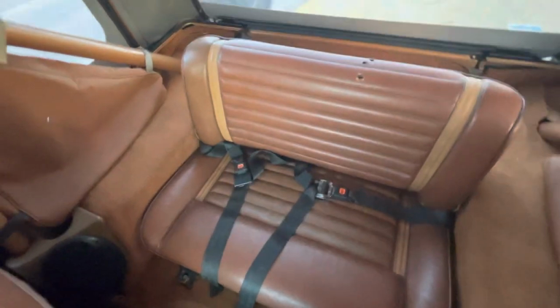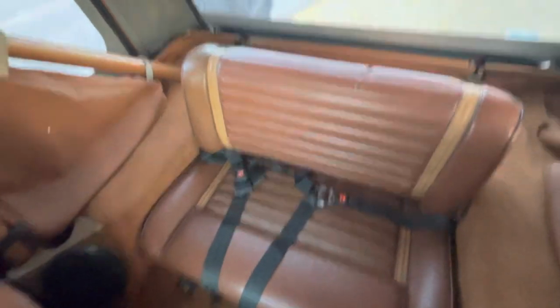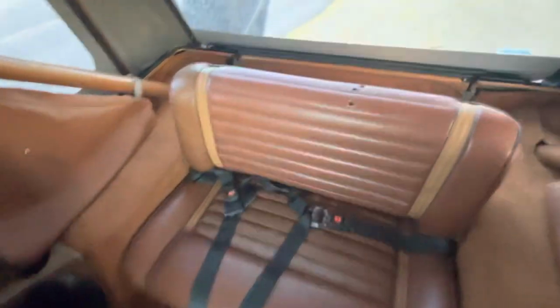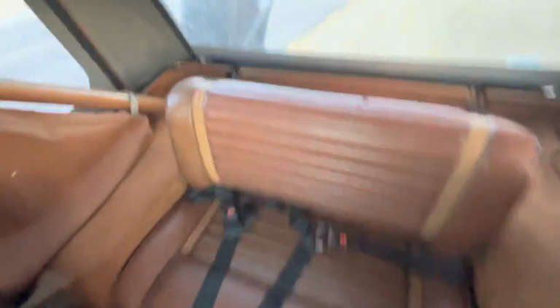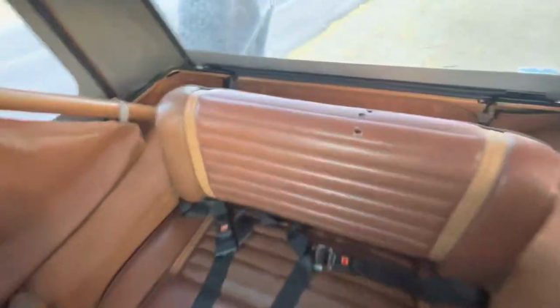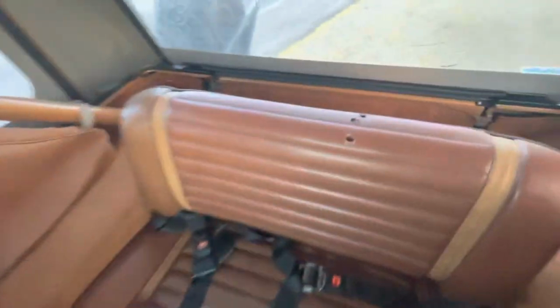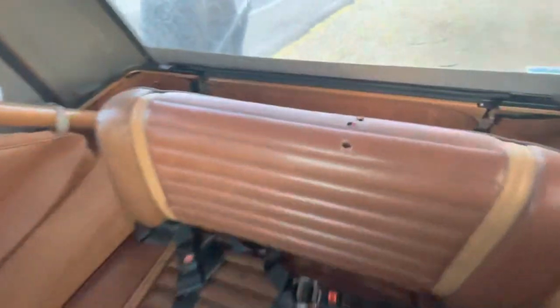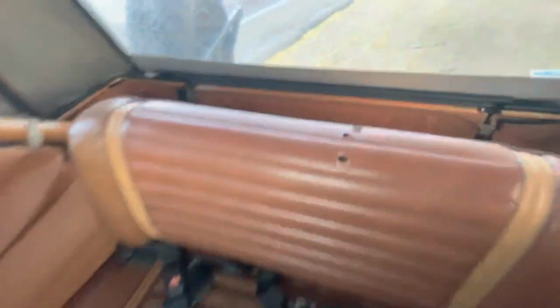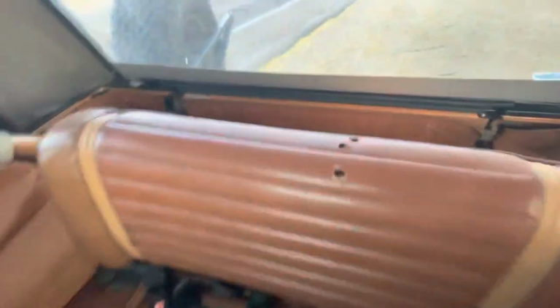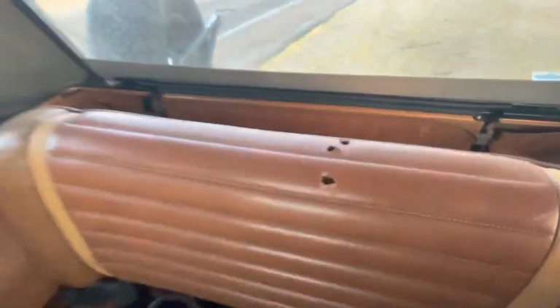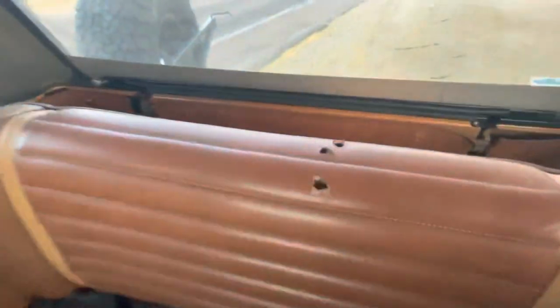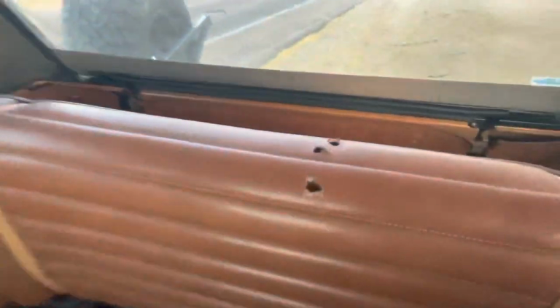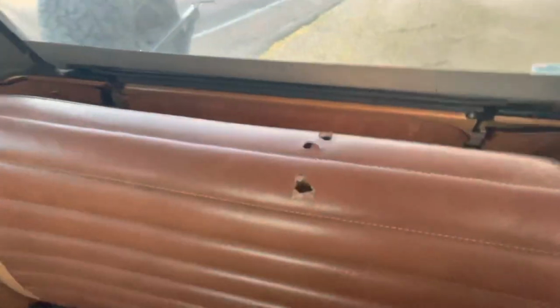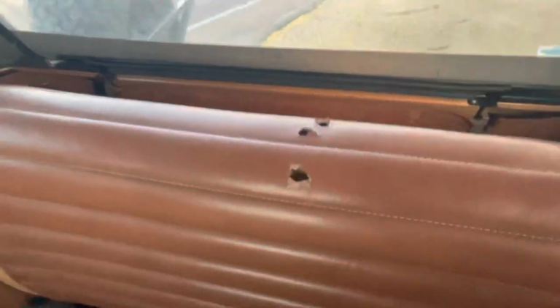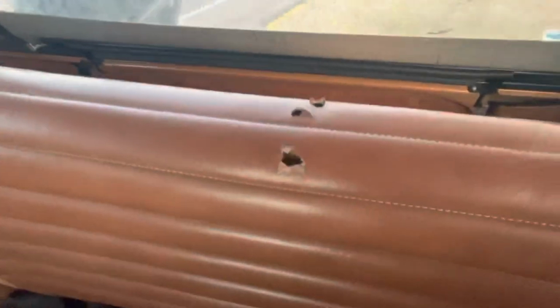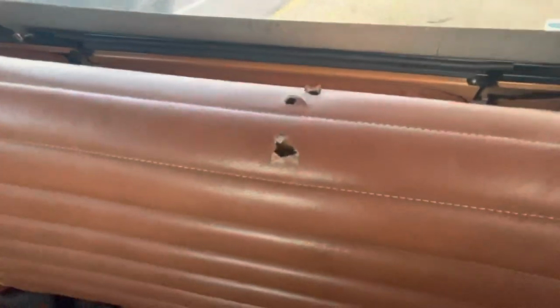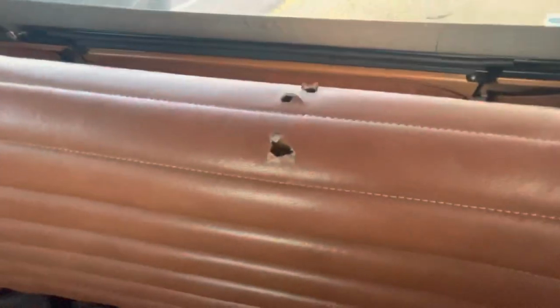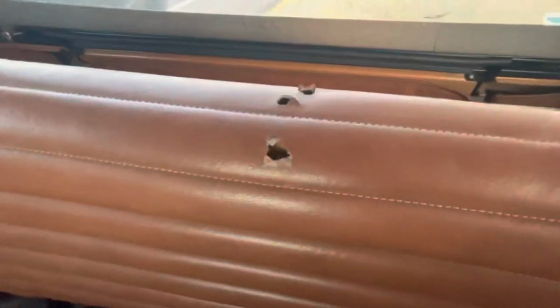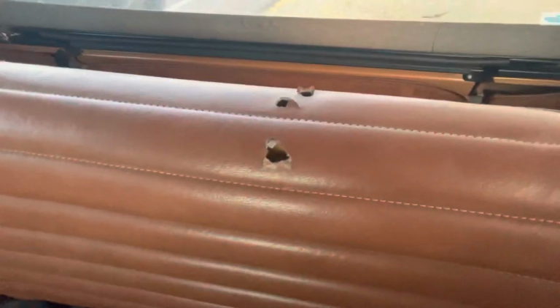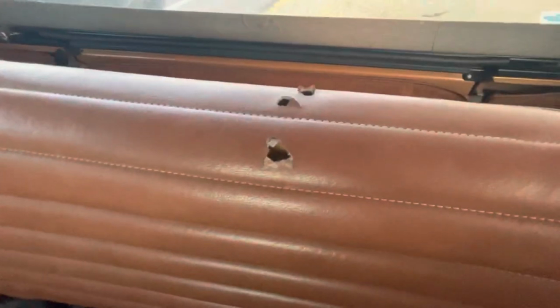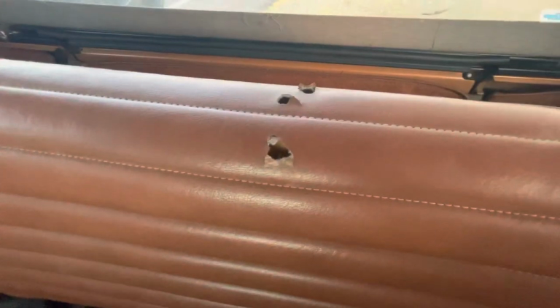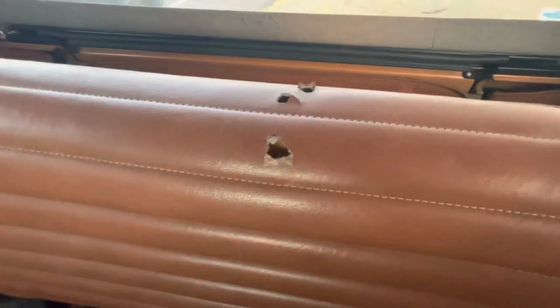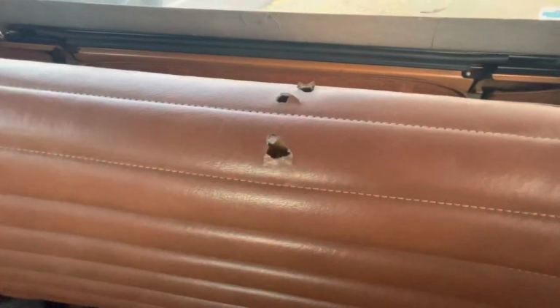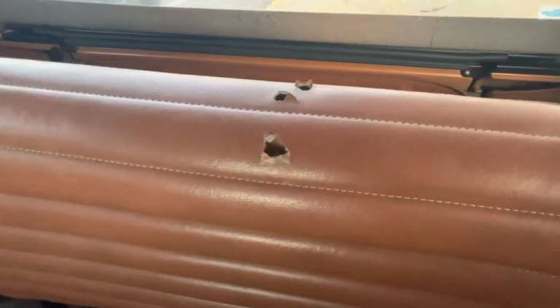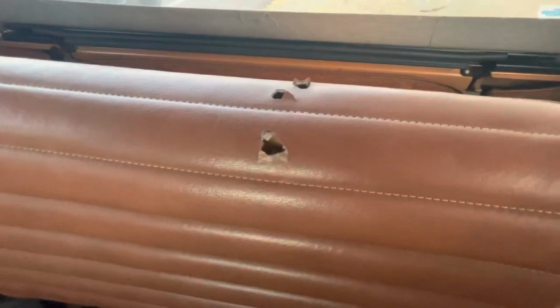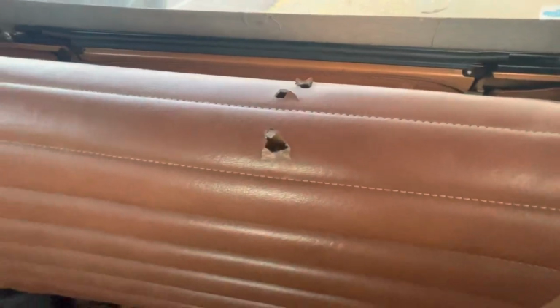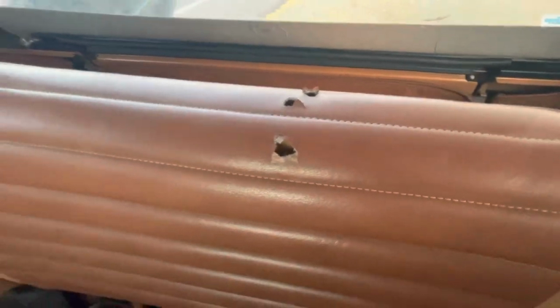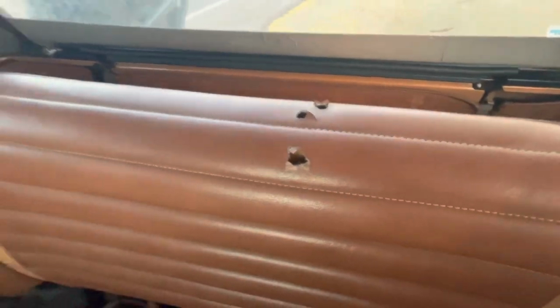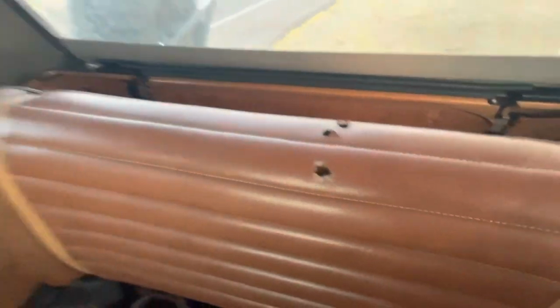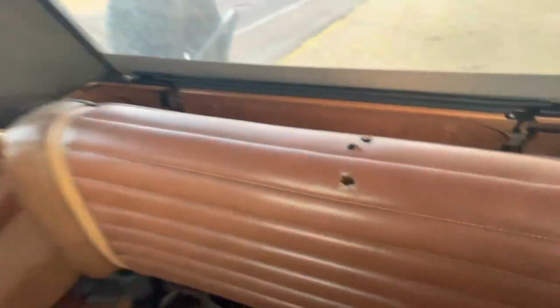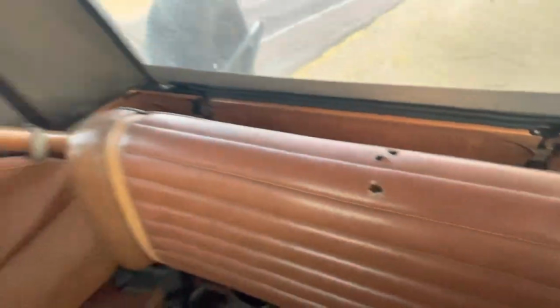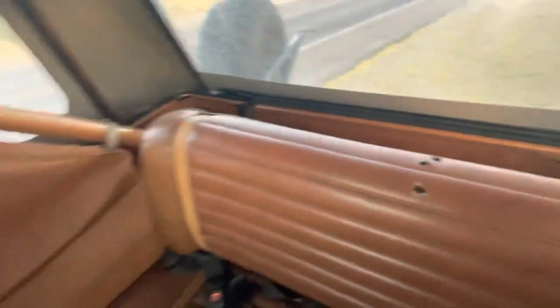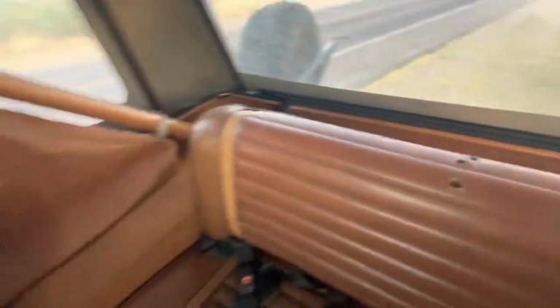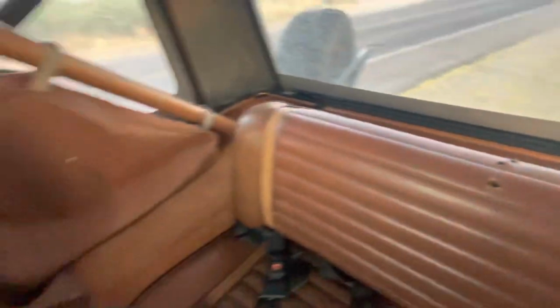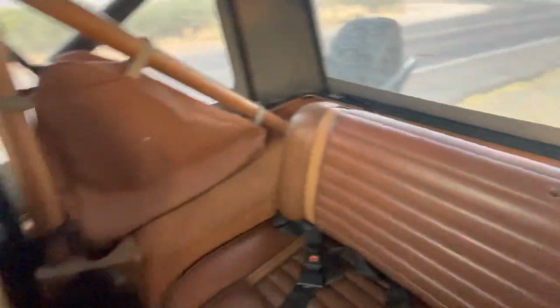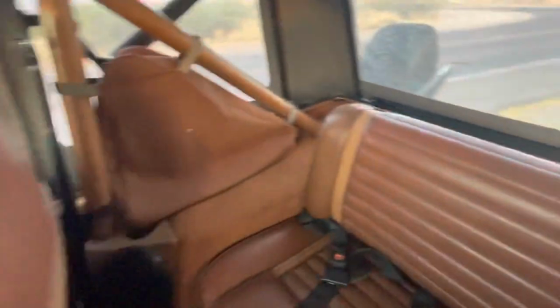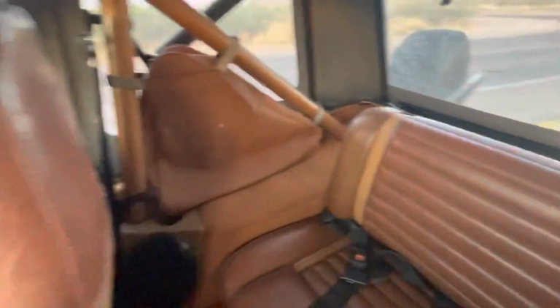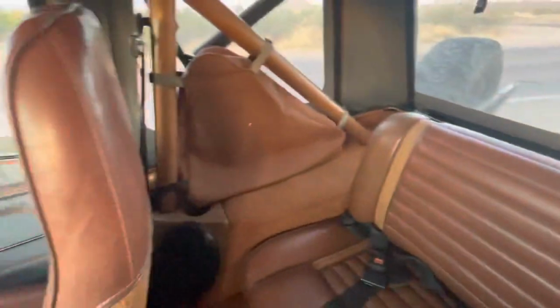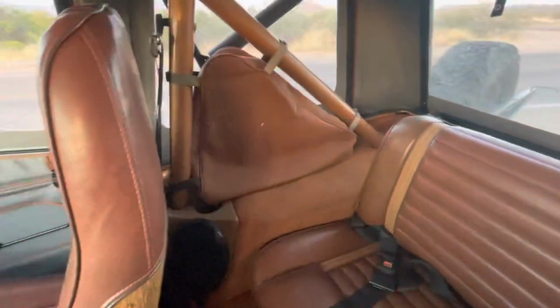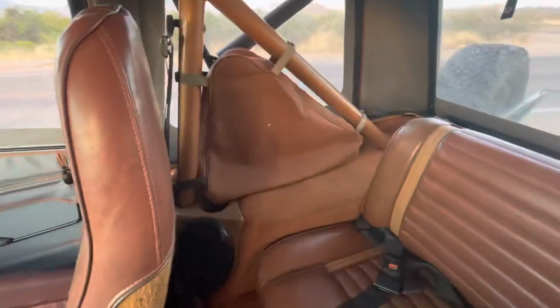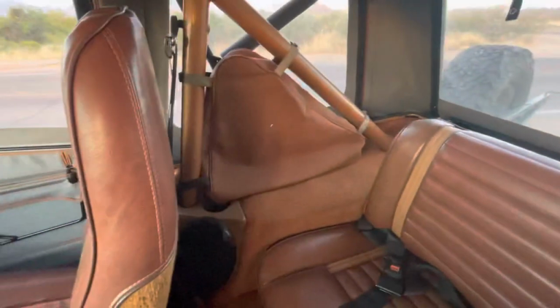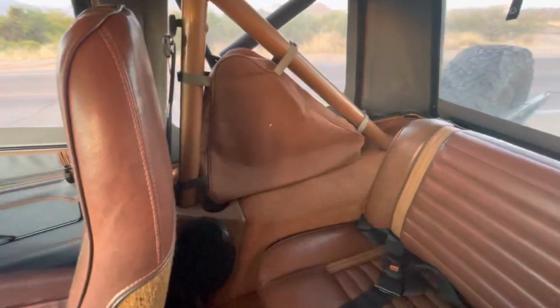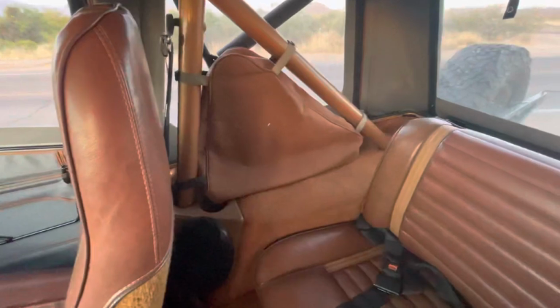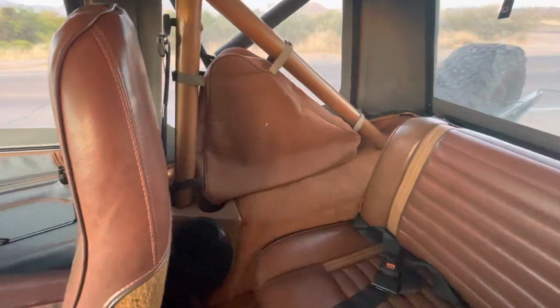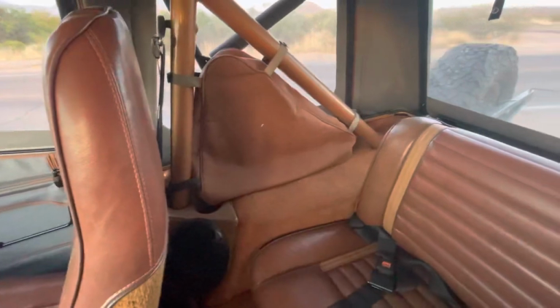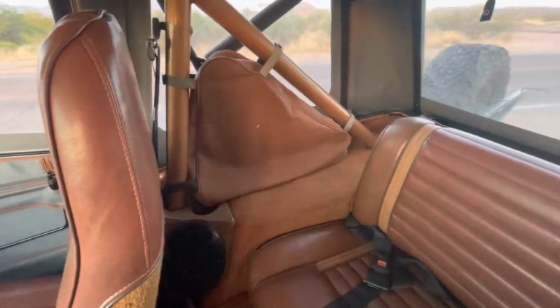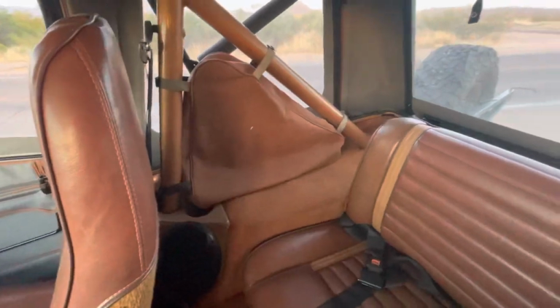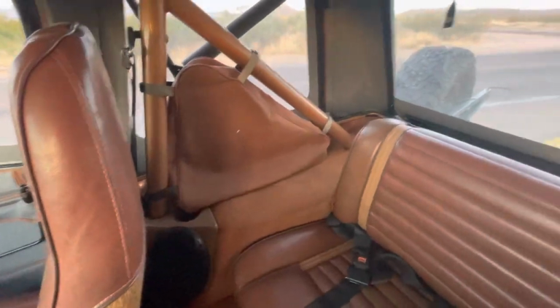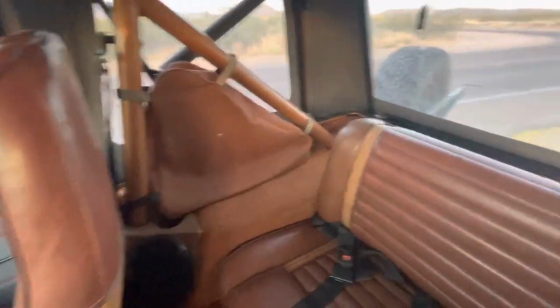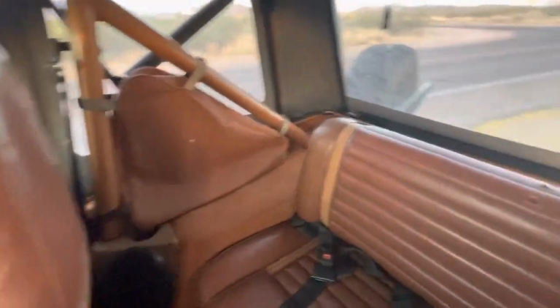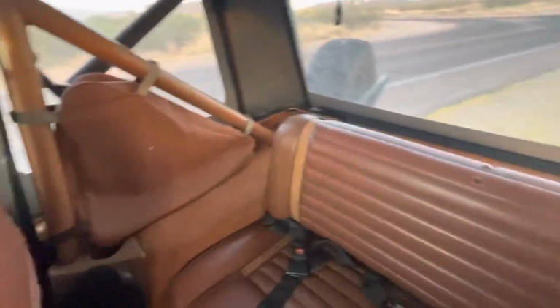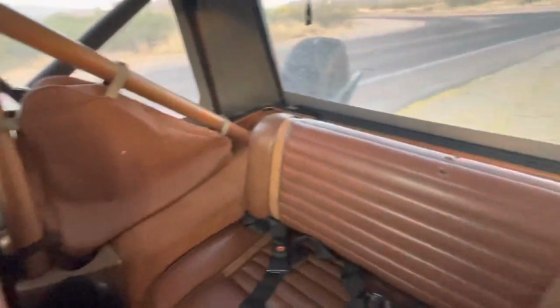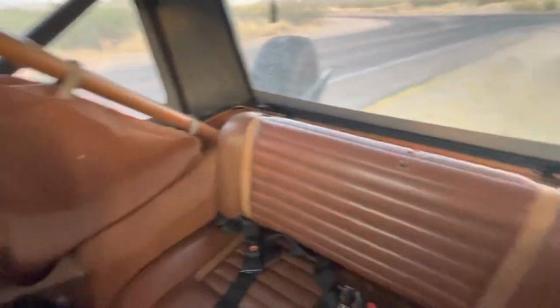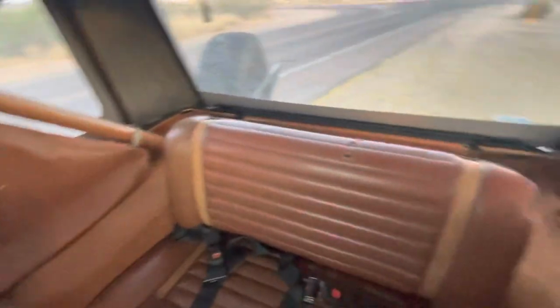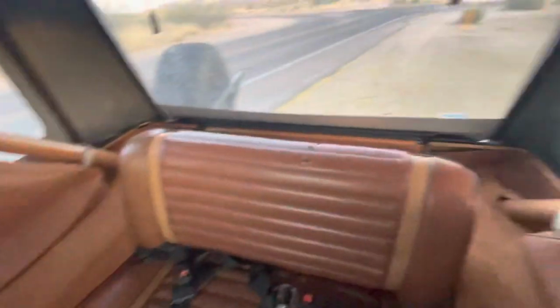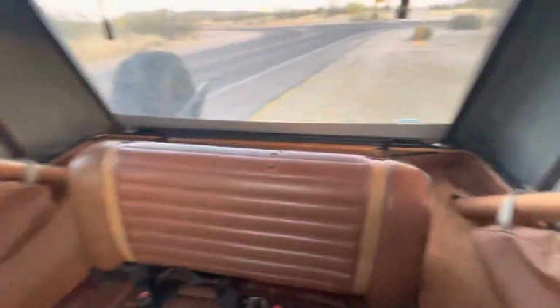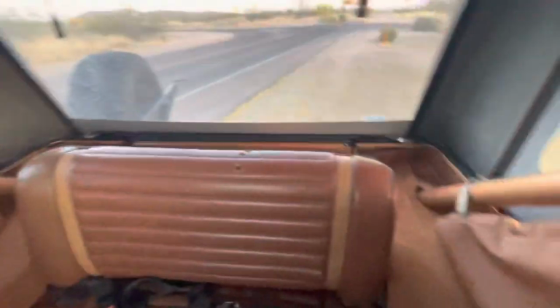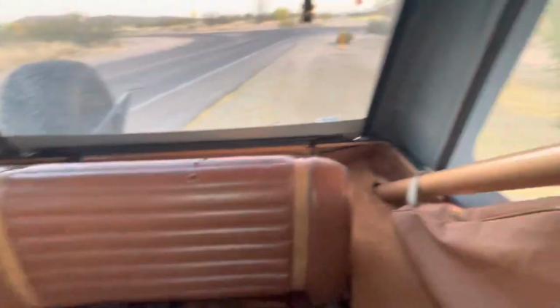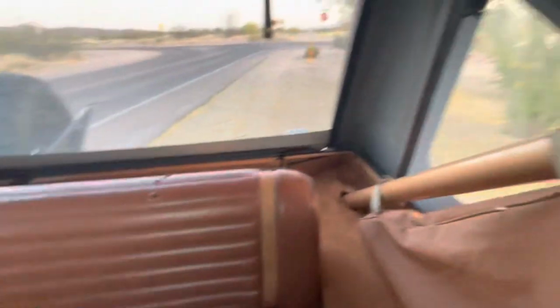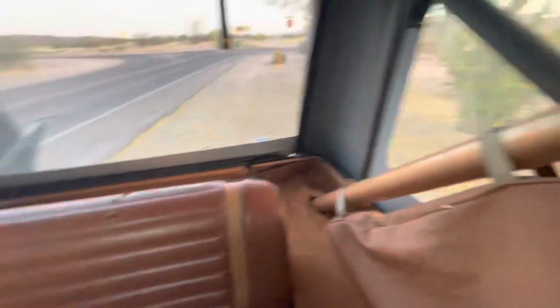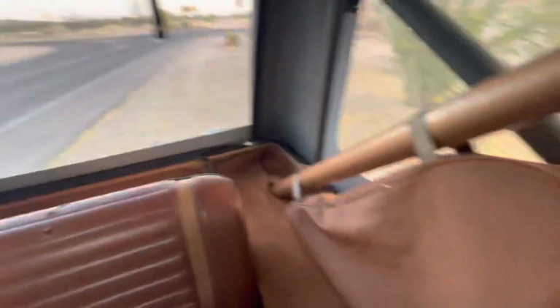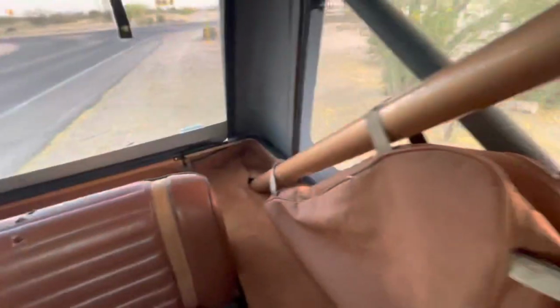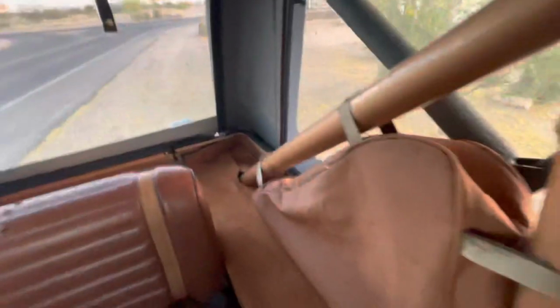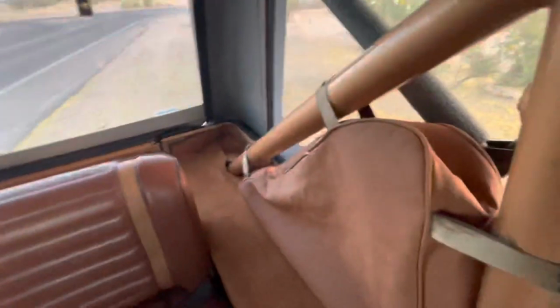The back seat is nice with the exception of some holes — not really sure why the holes are there. Nice OEM setup with those saddlebags.